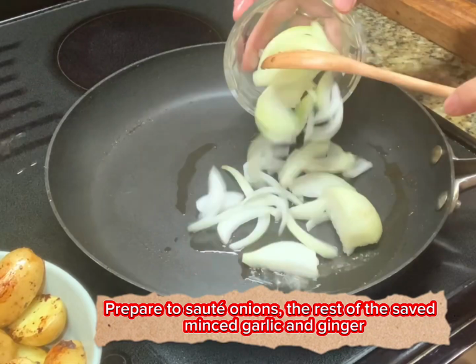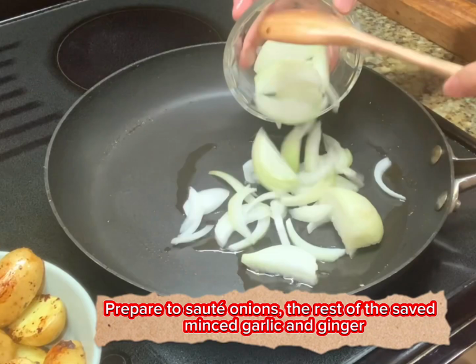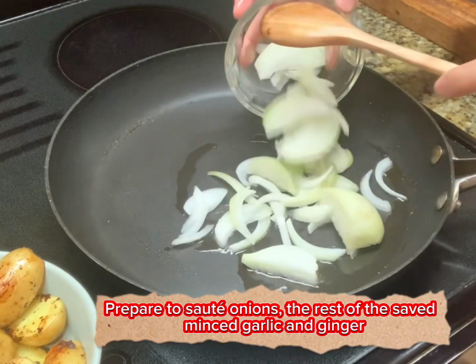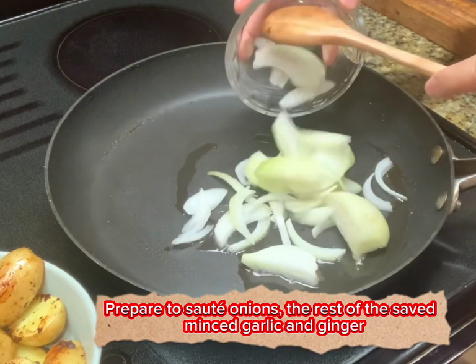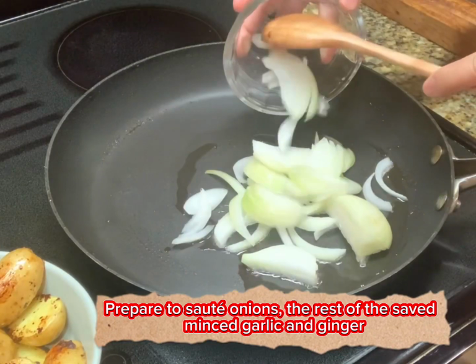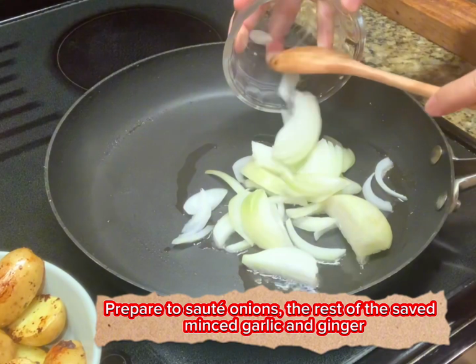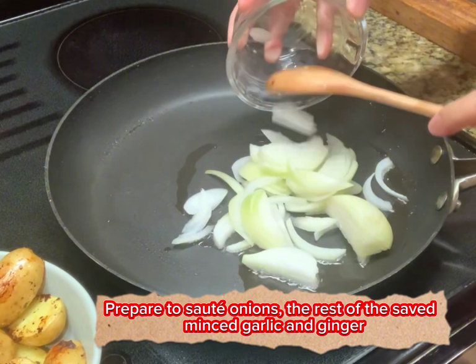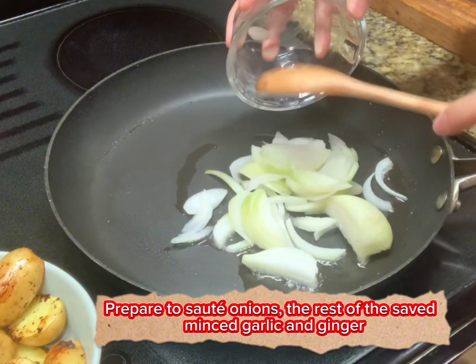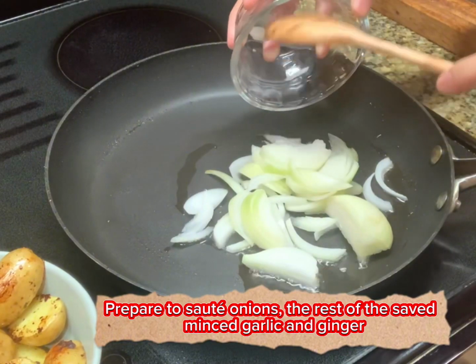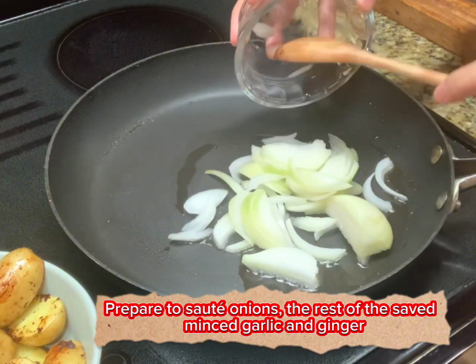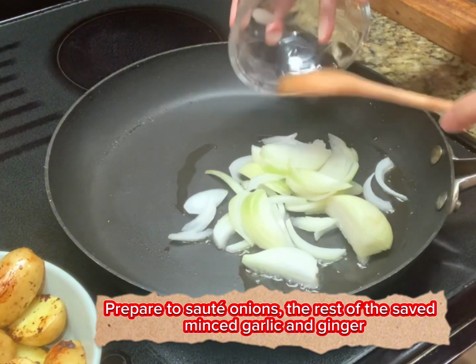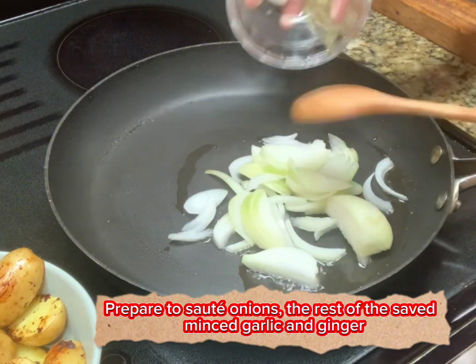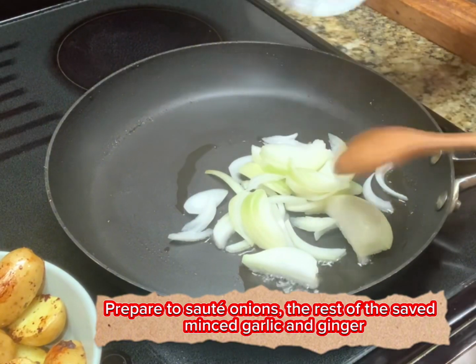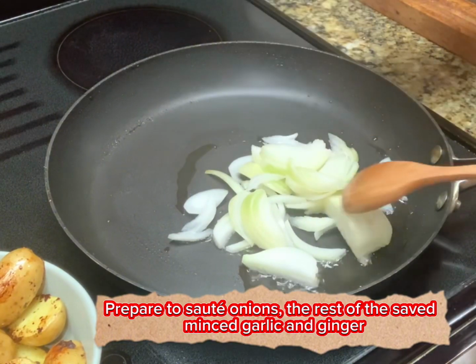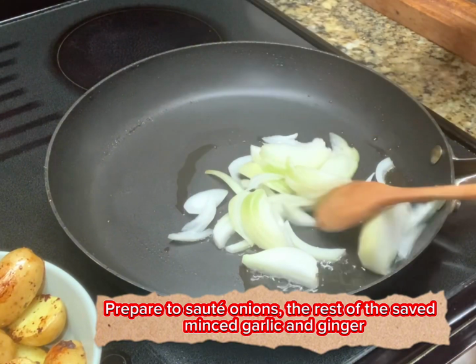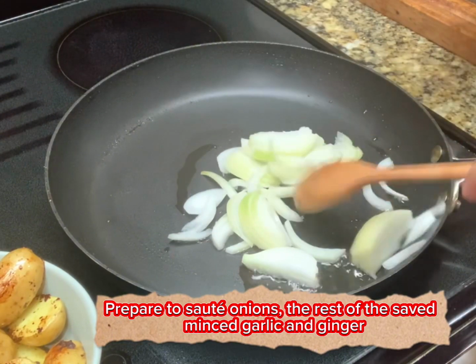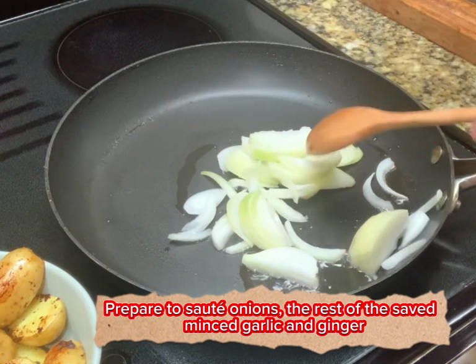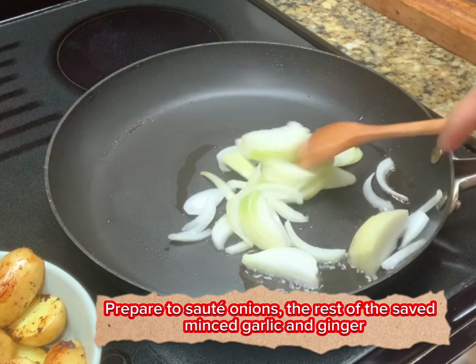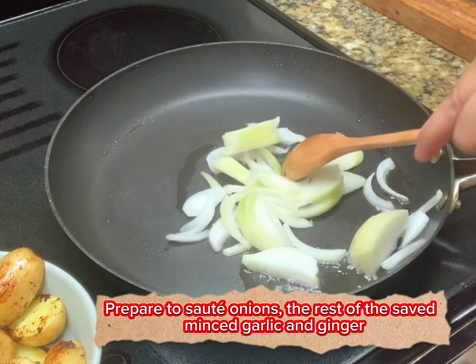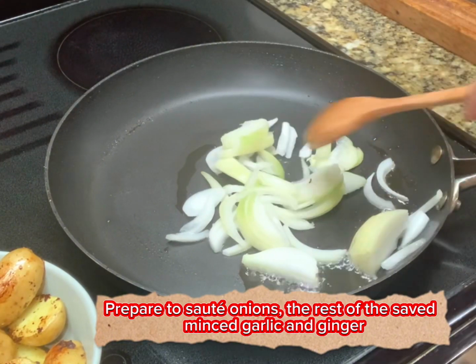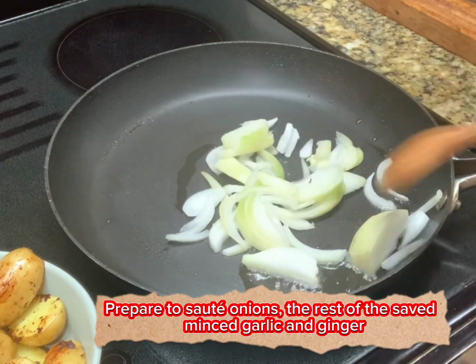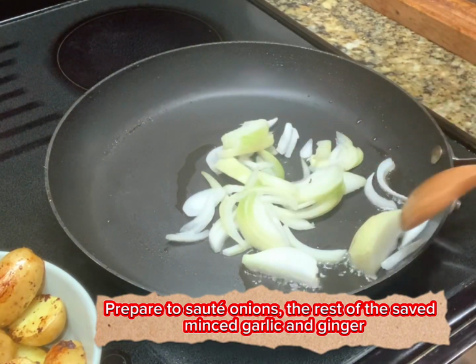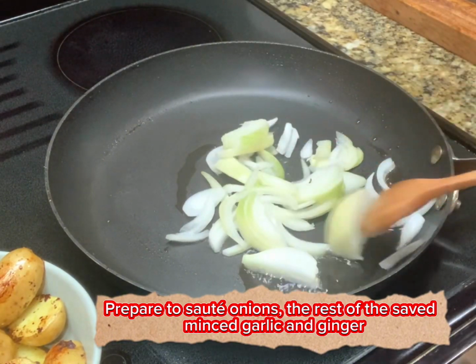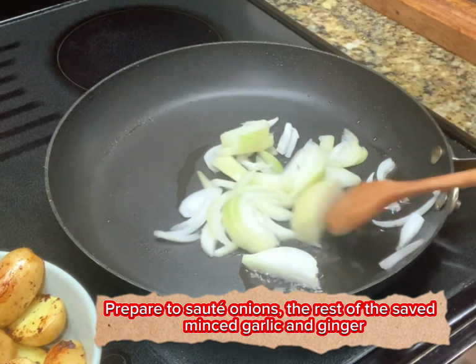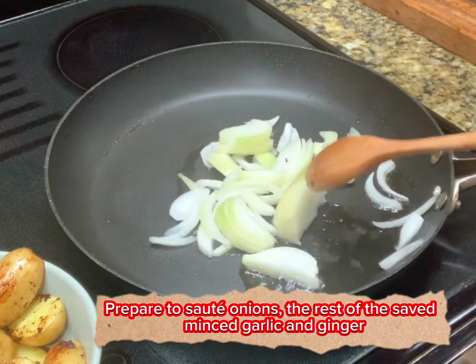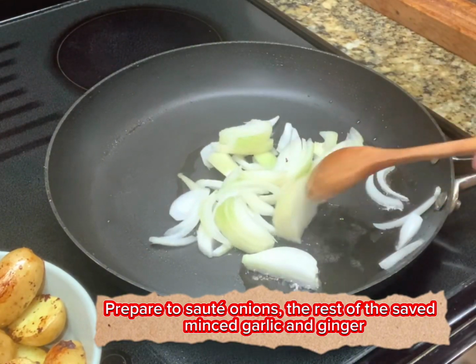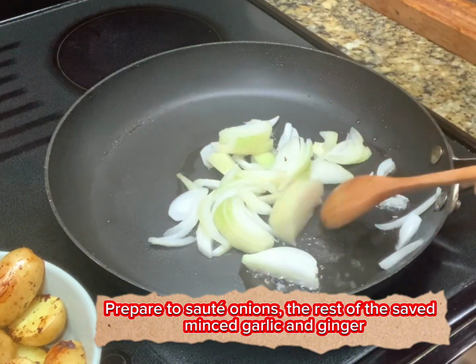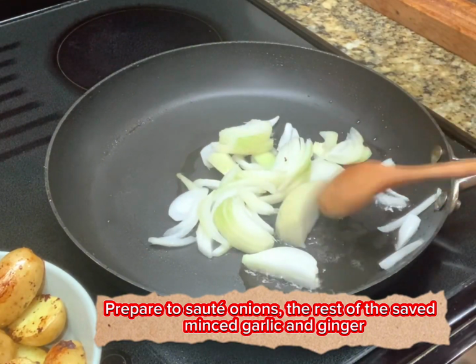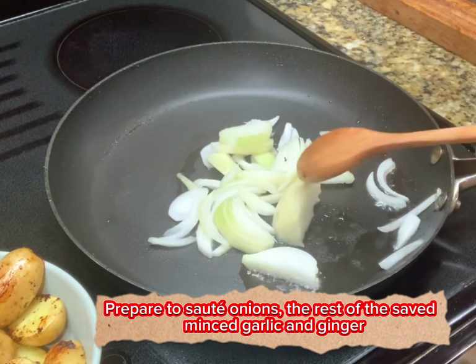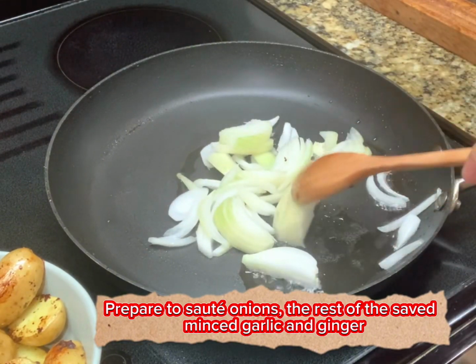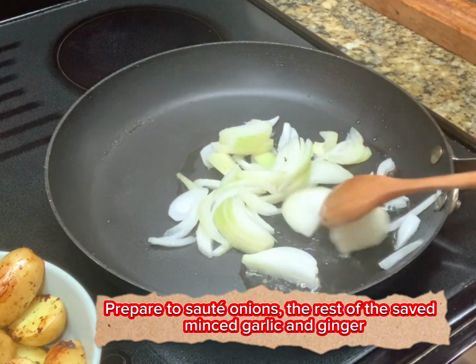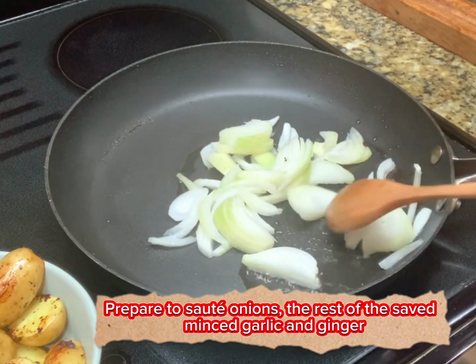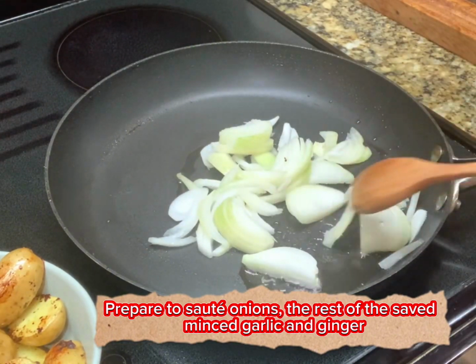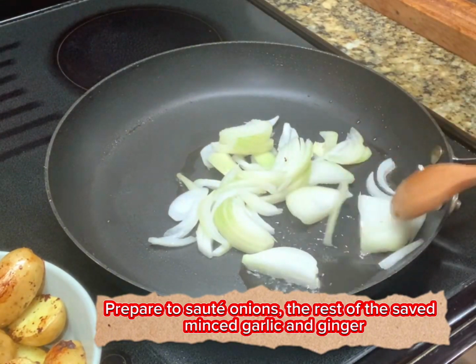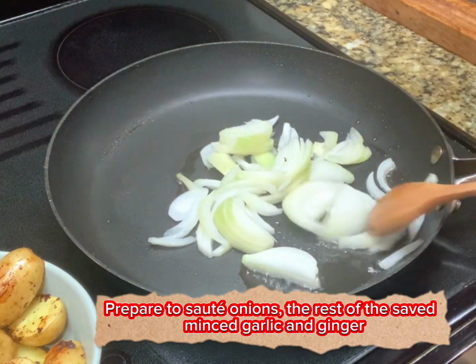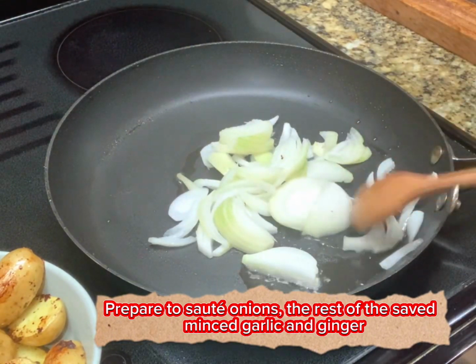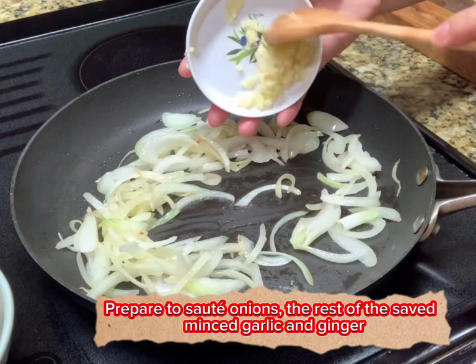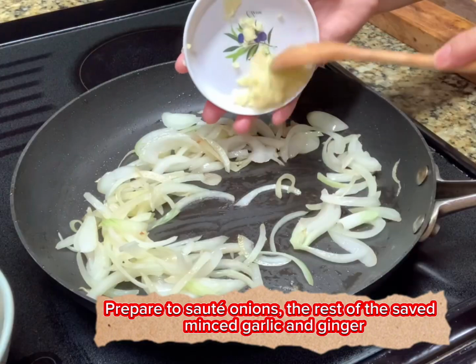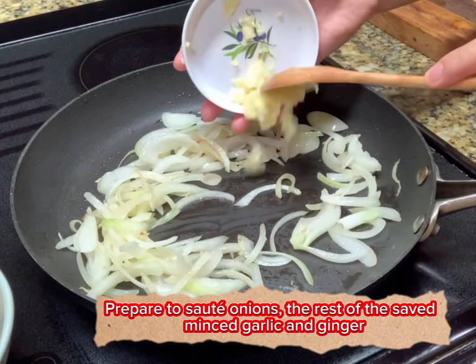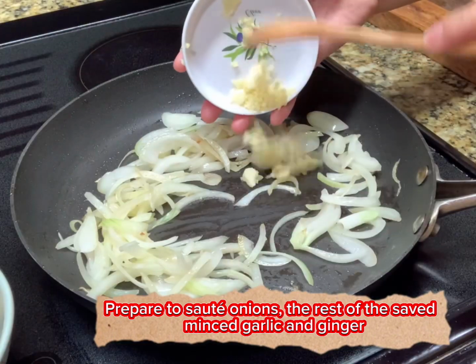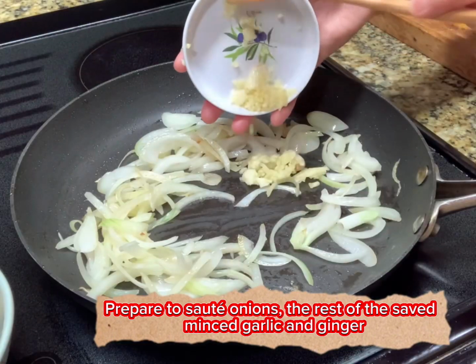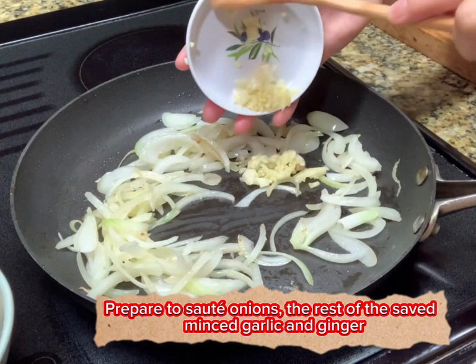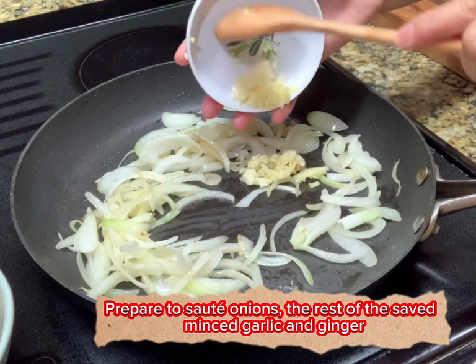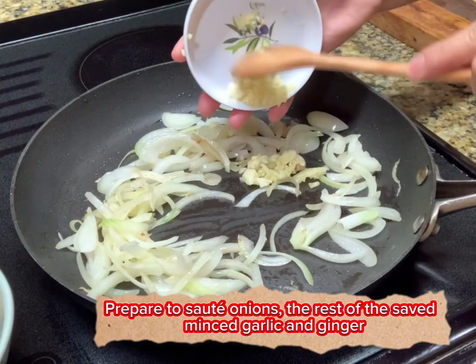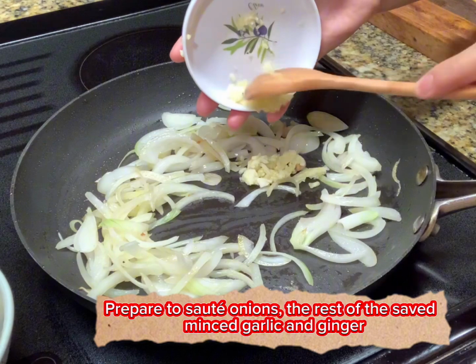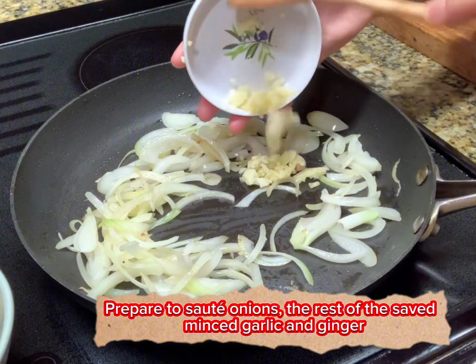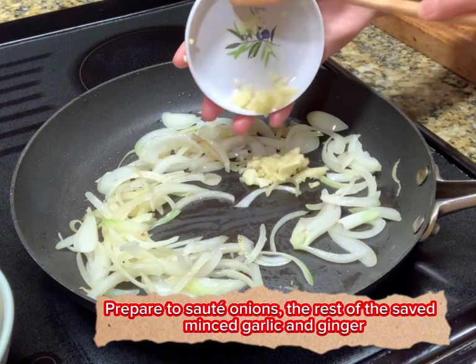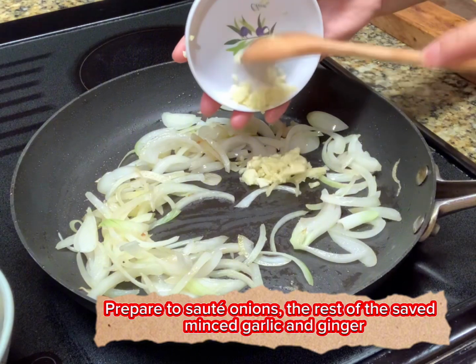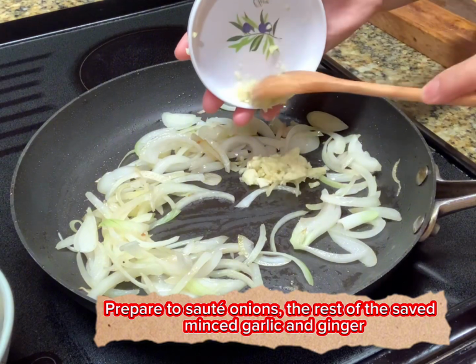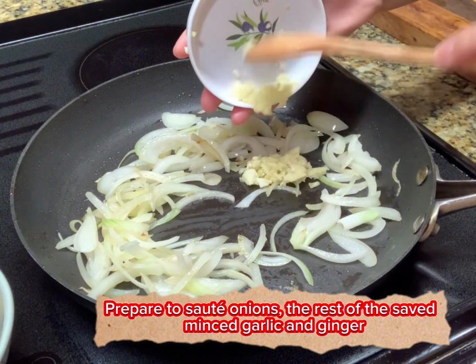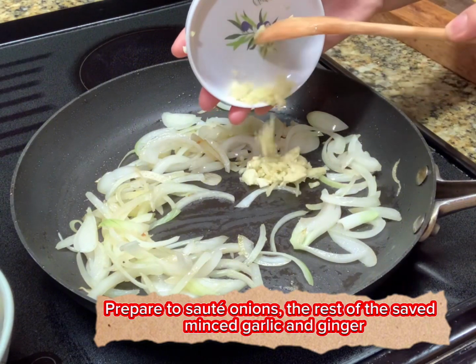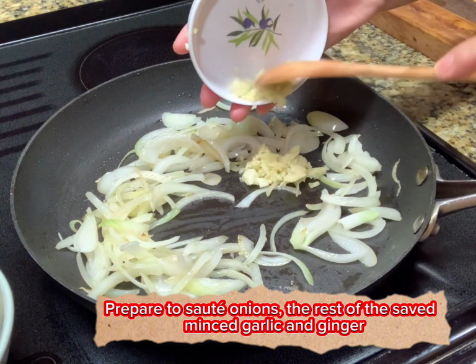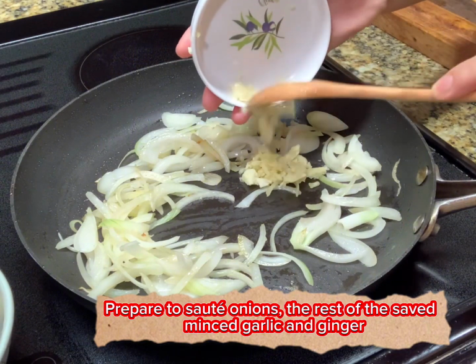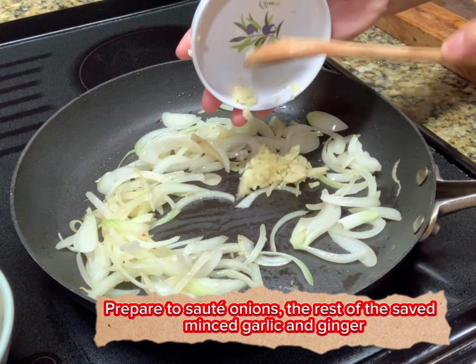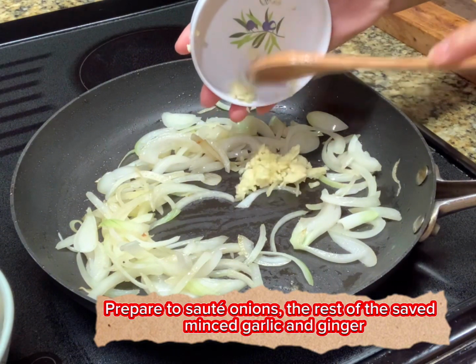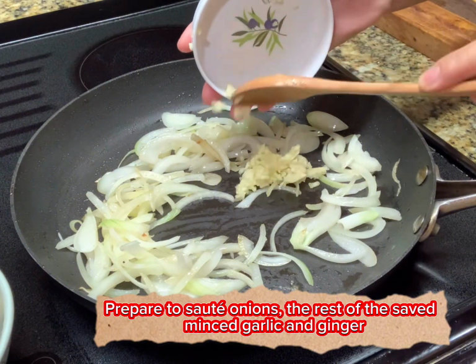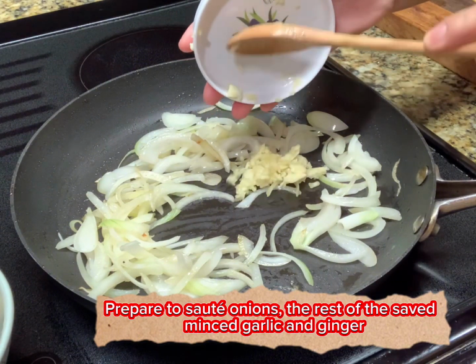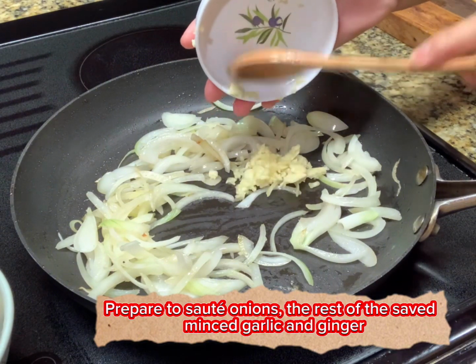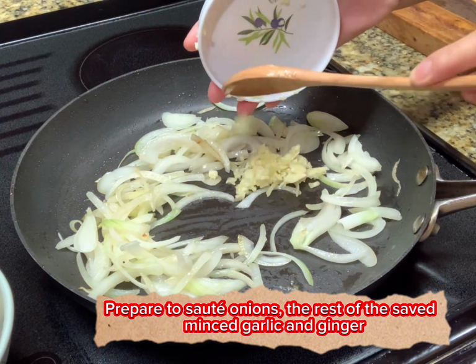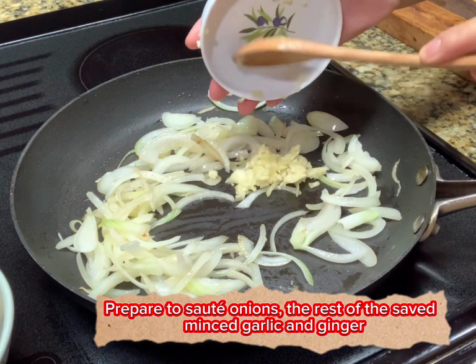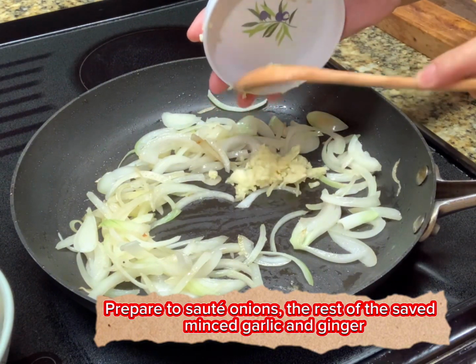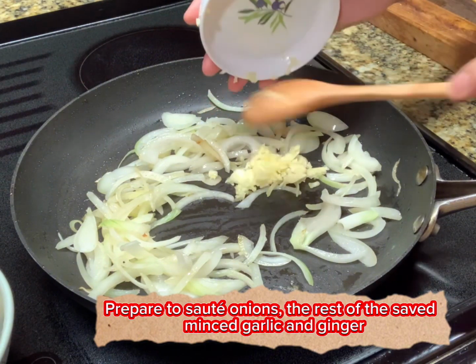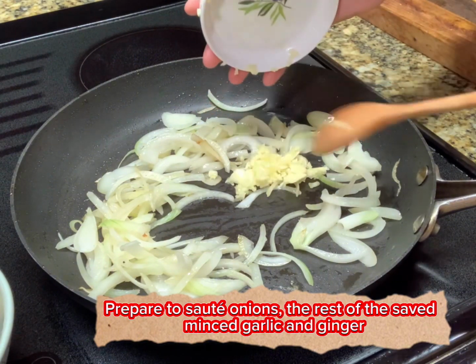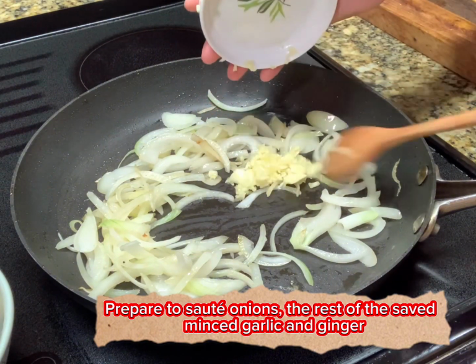Let's sauté the onion and the rest of the minced garlic.